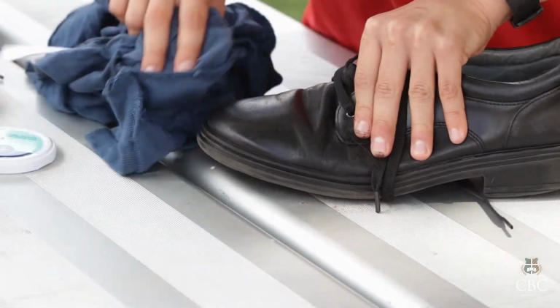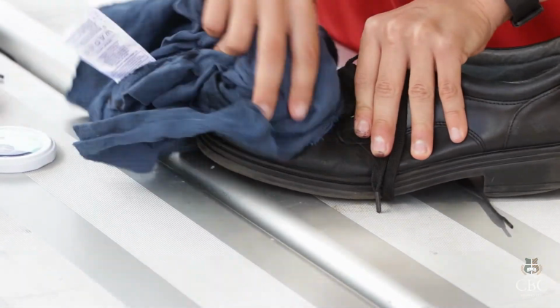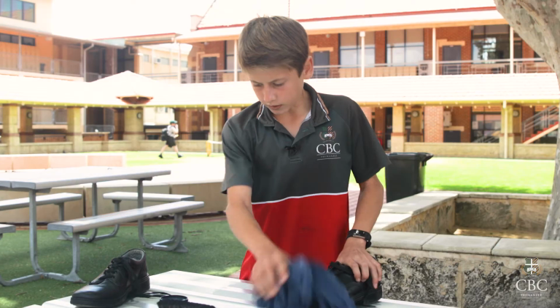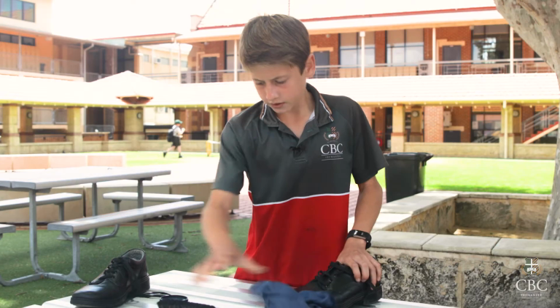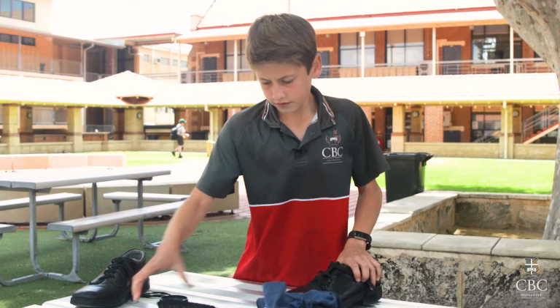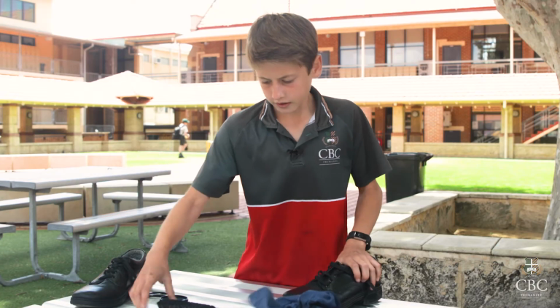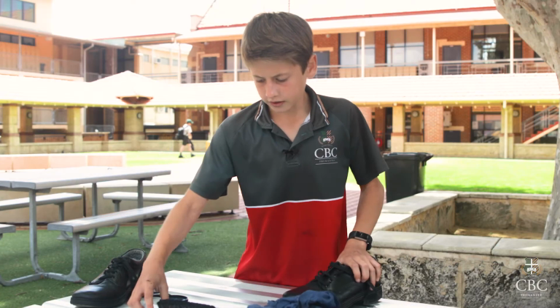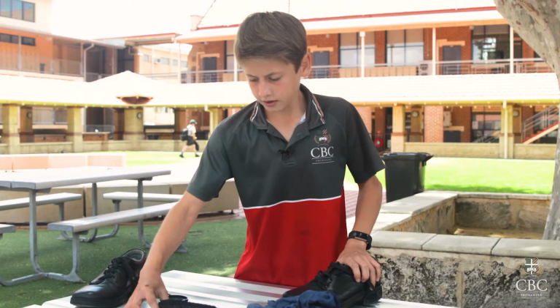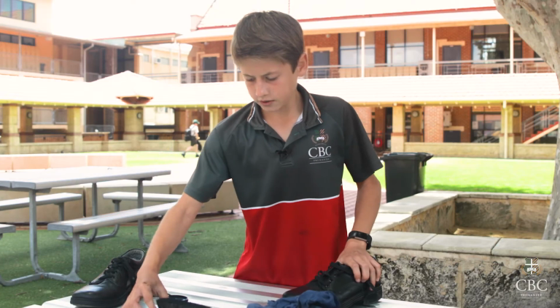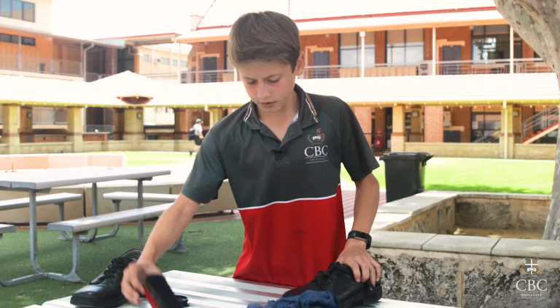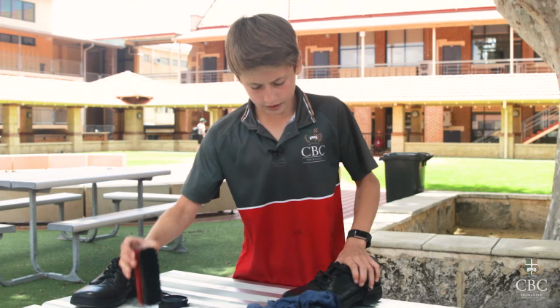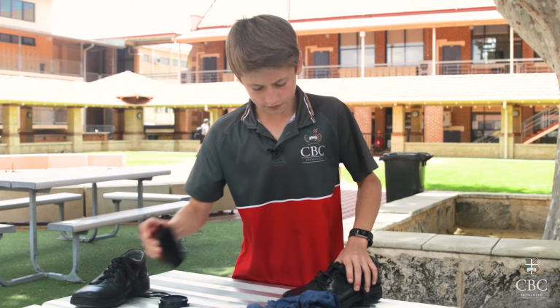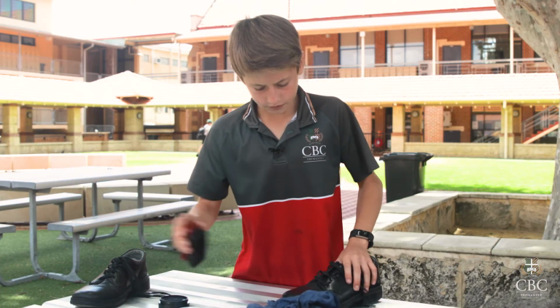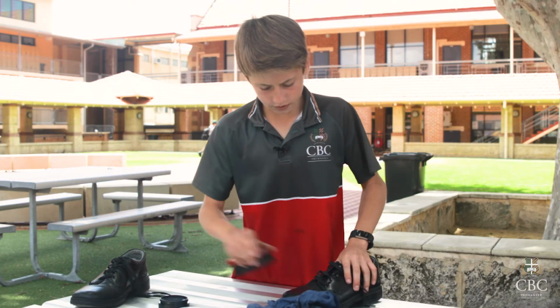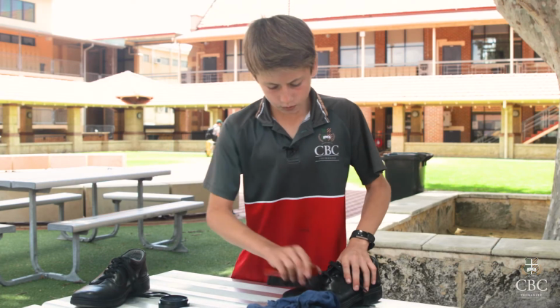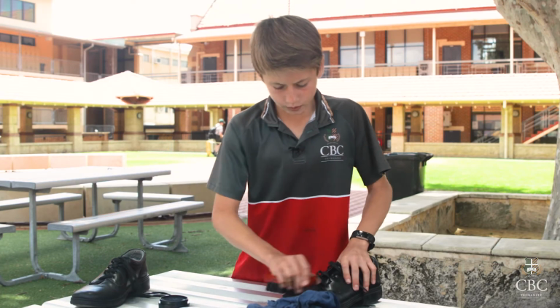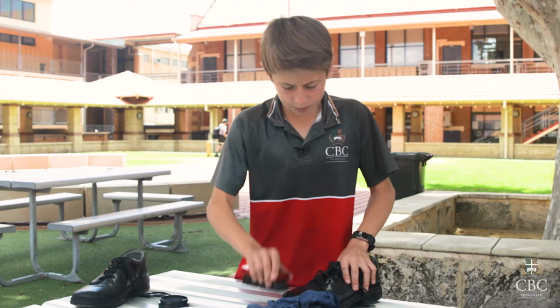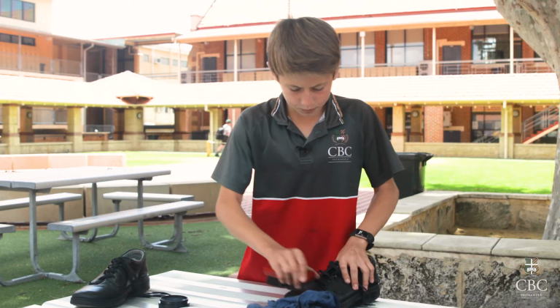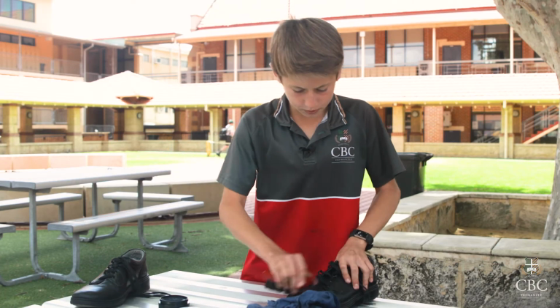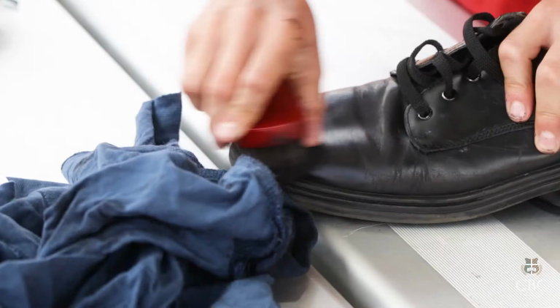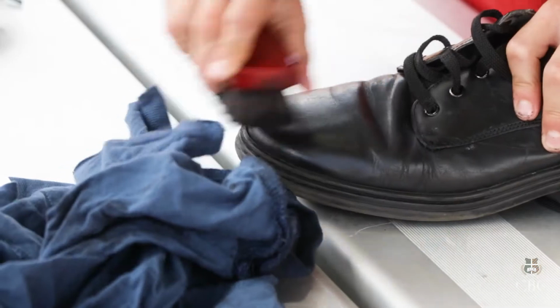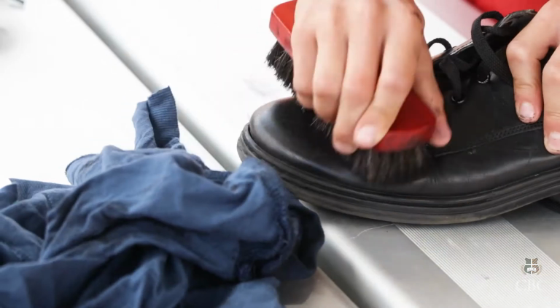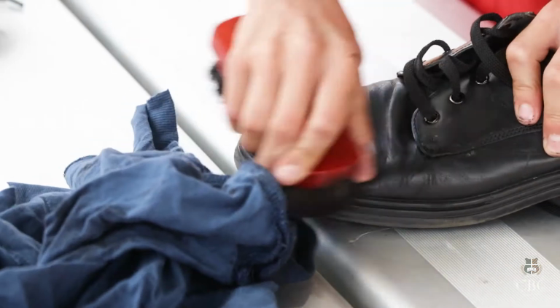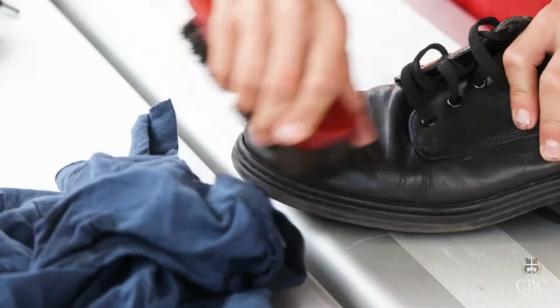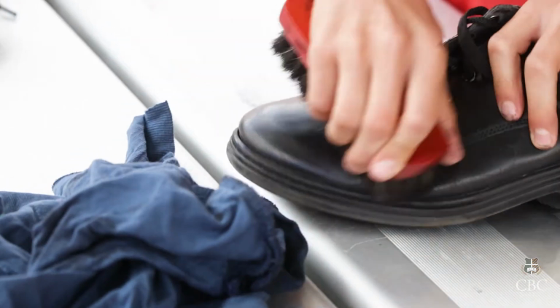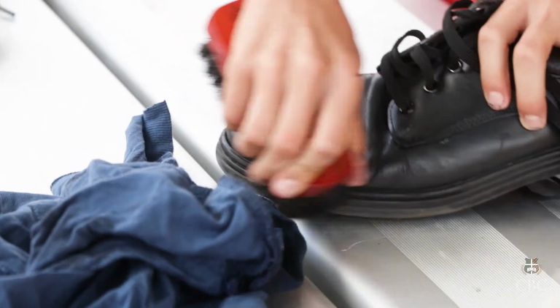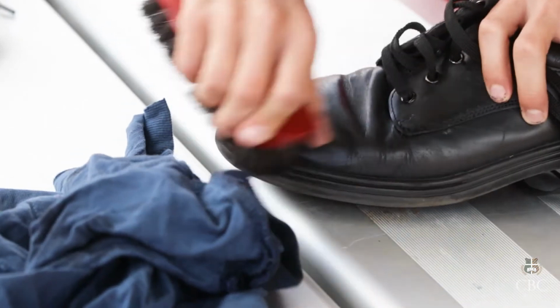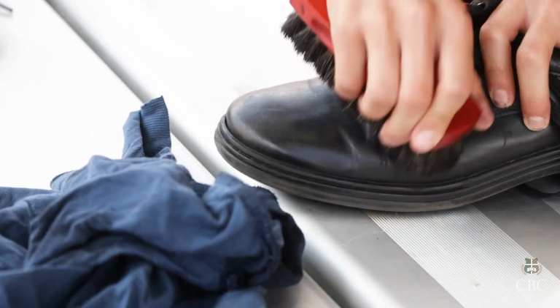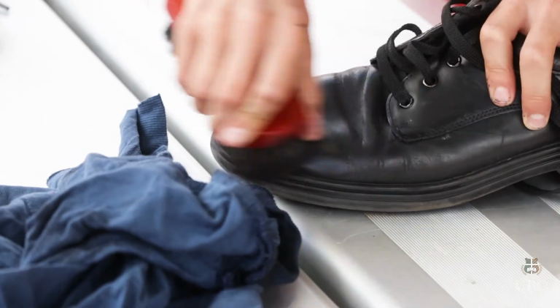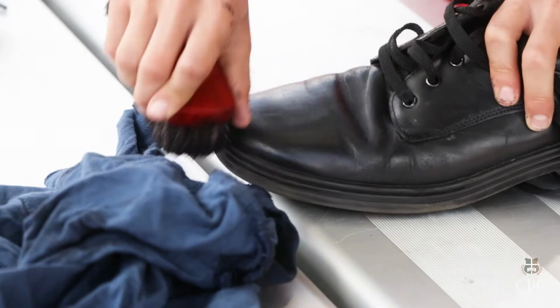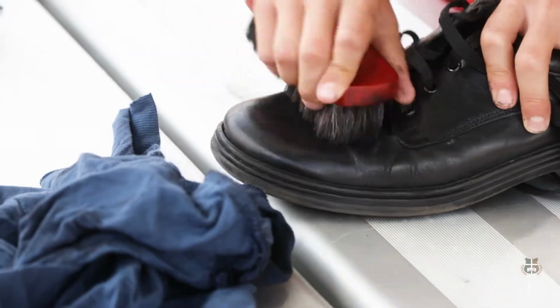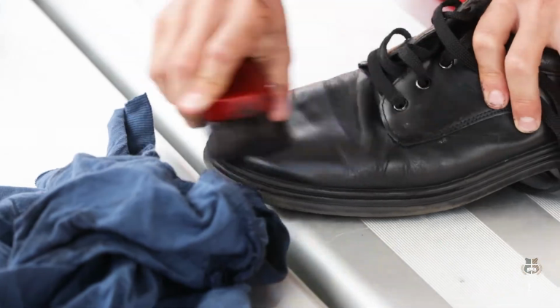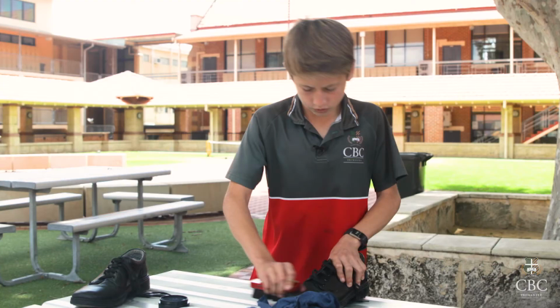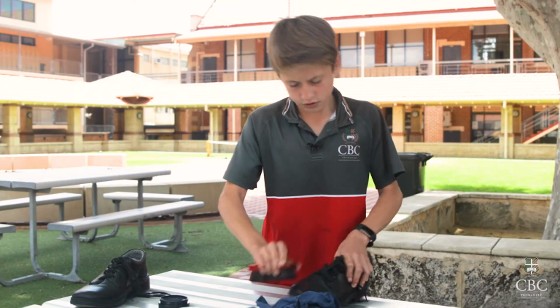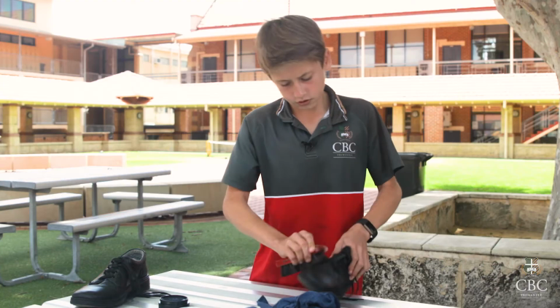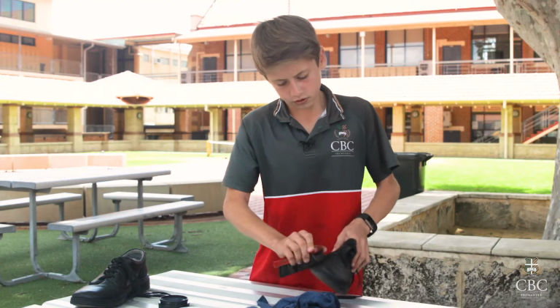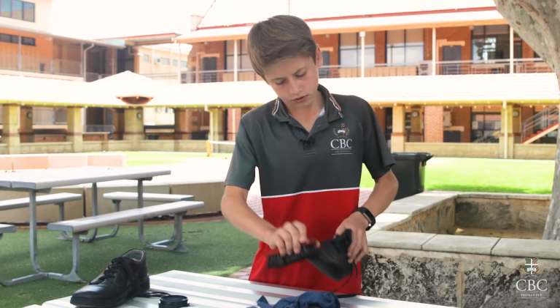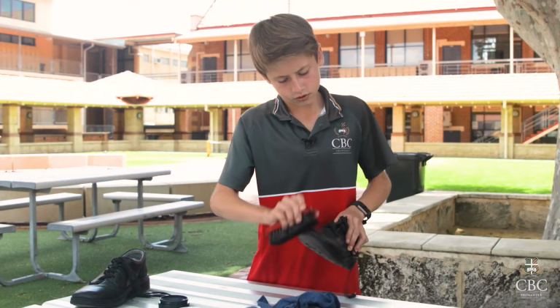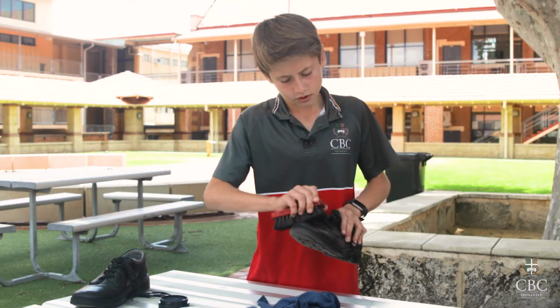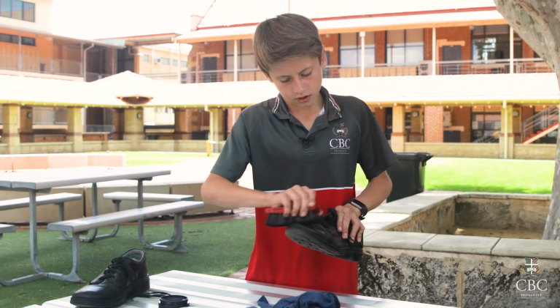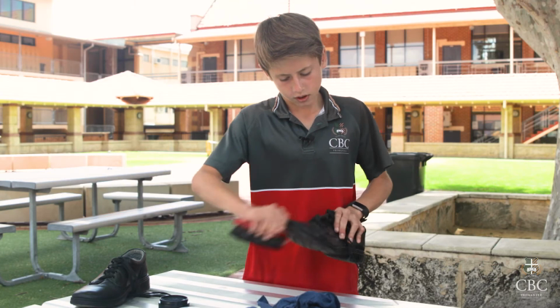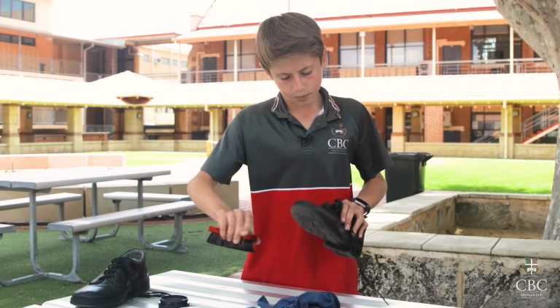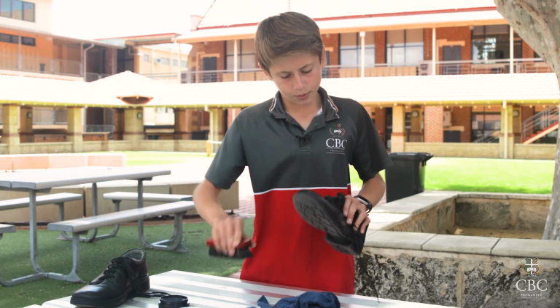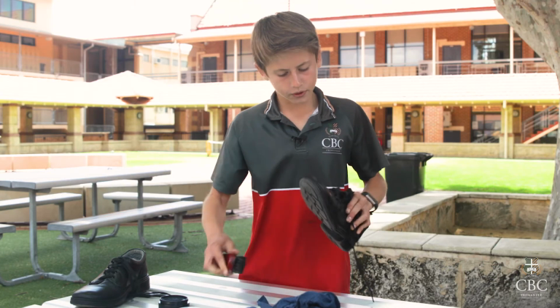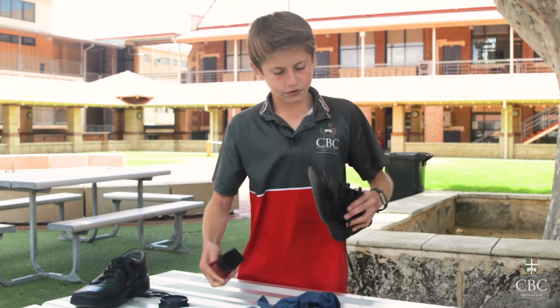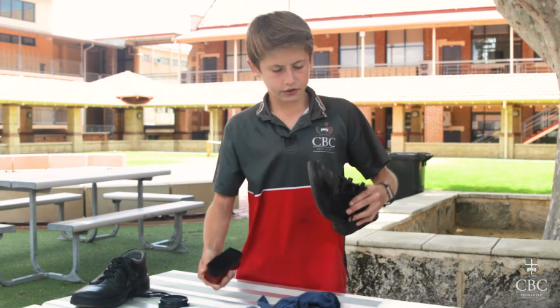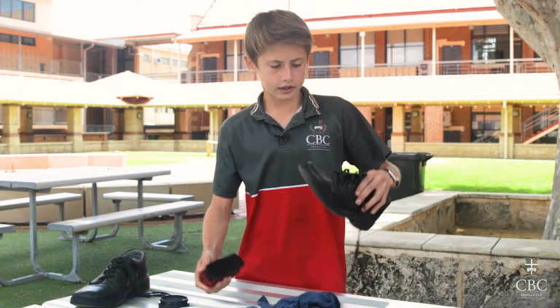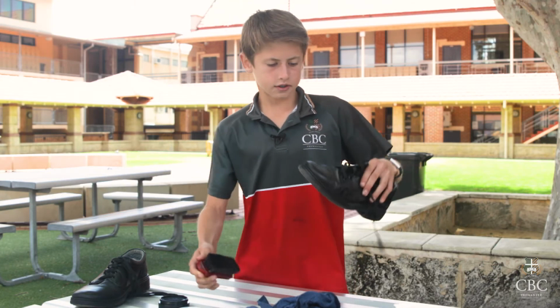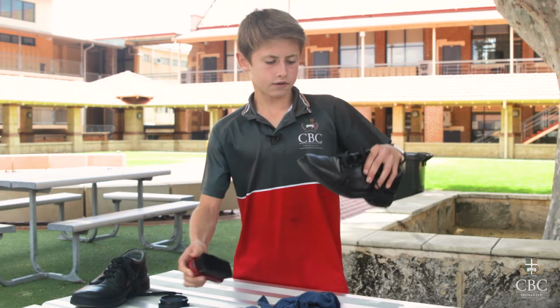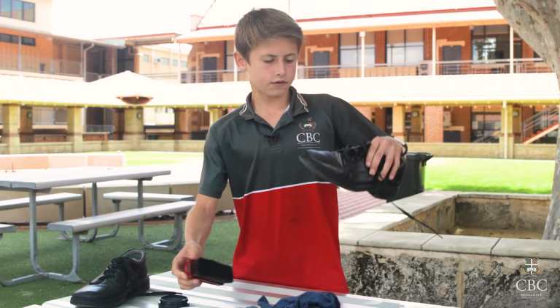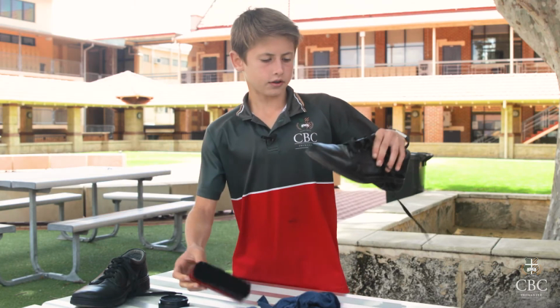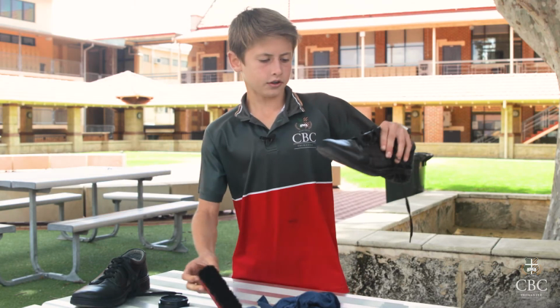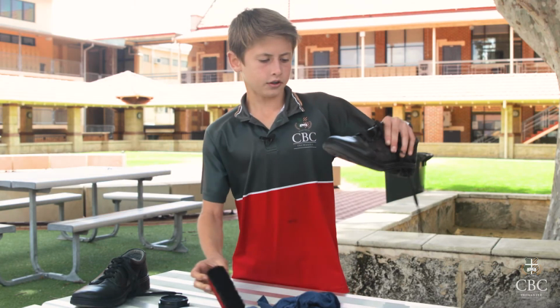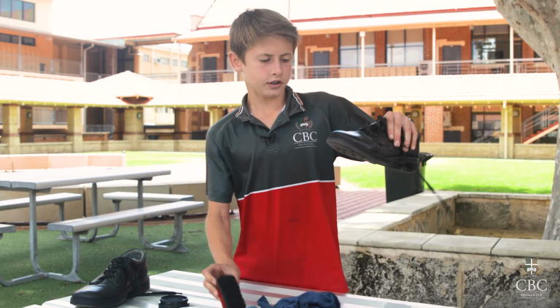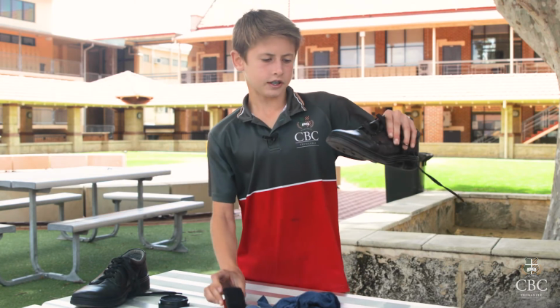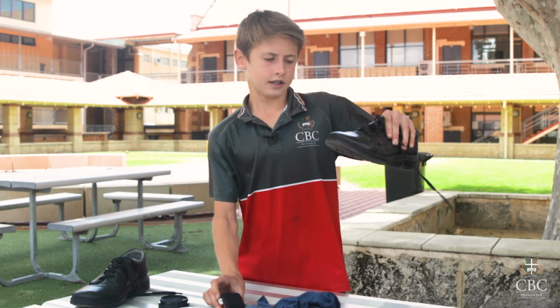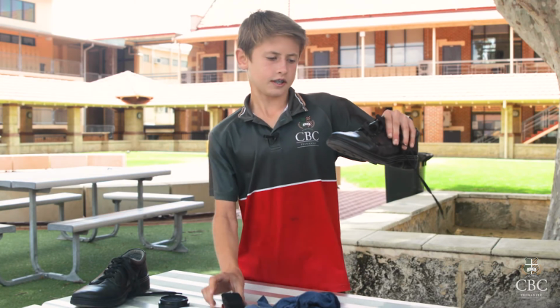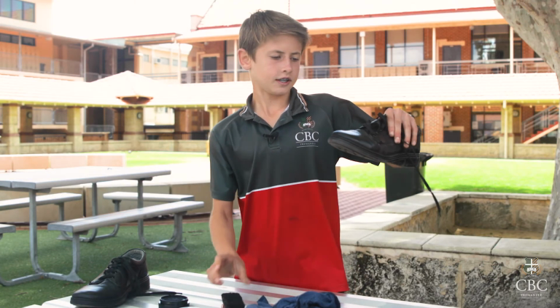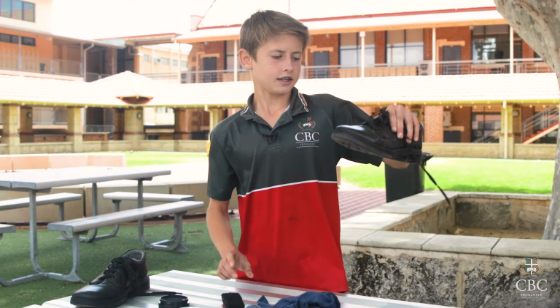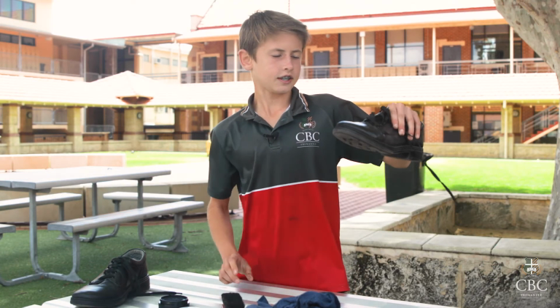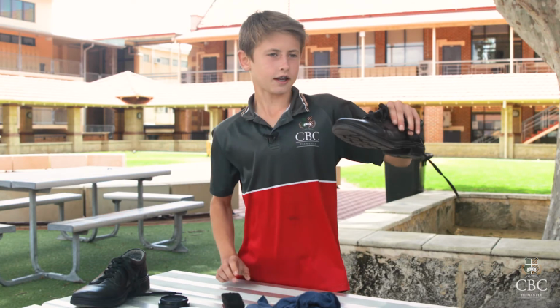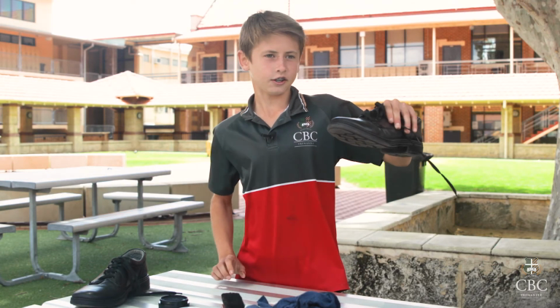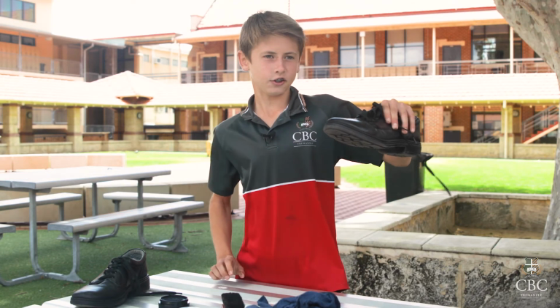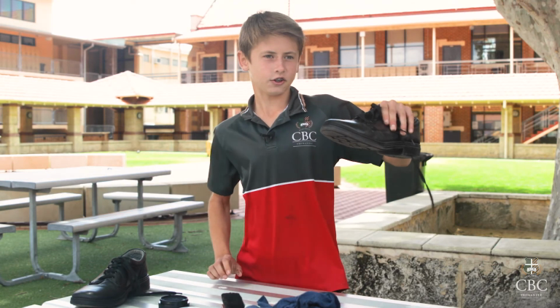Once you've done this, you want to give it a quick brush, and then your shoes are perfect for the new year. Thank you.